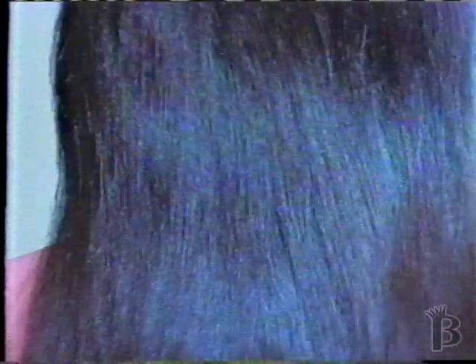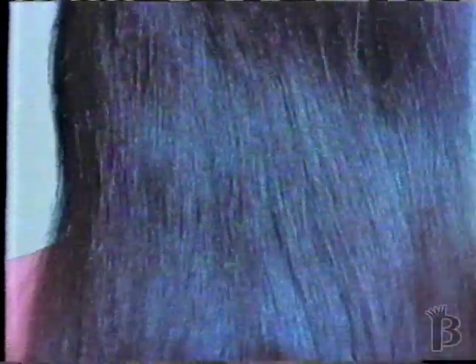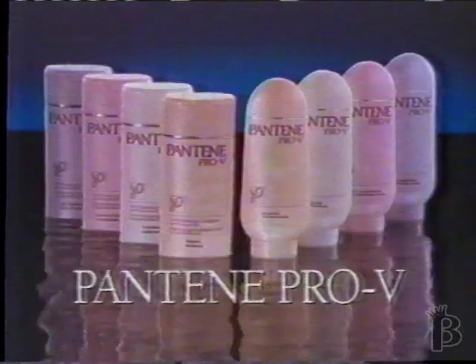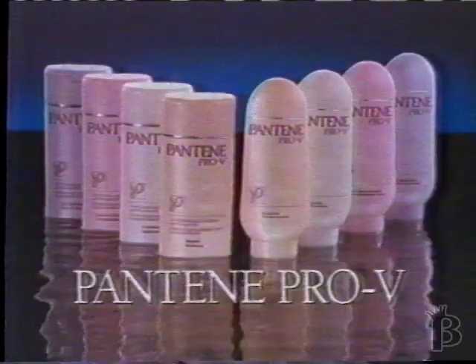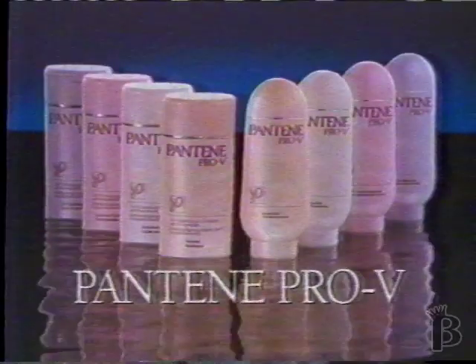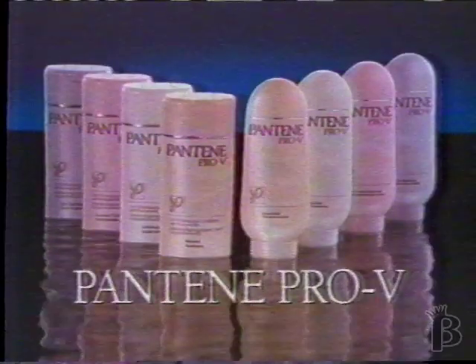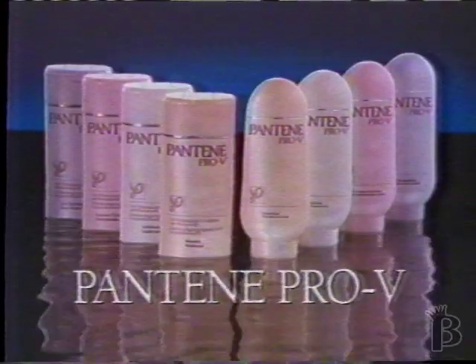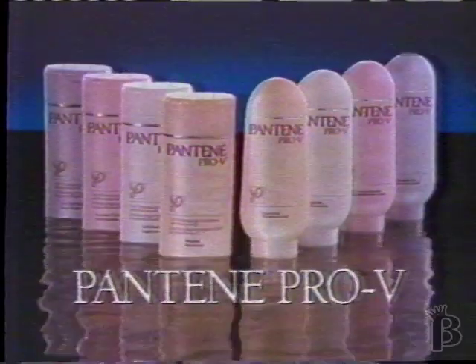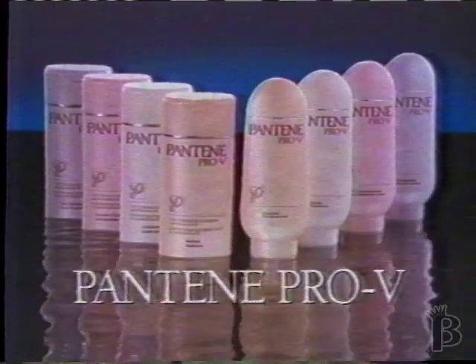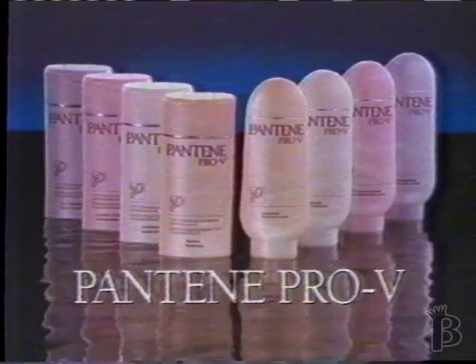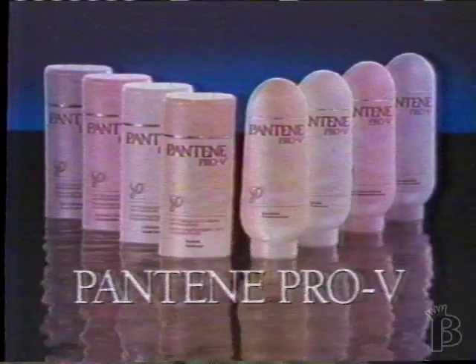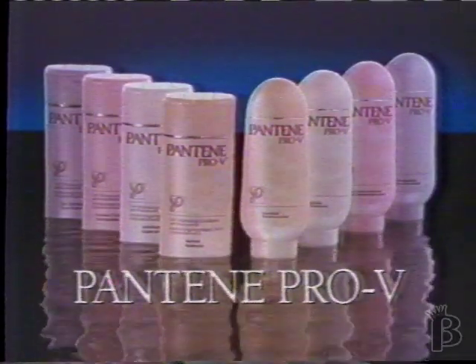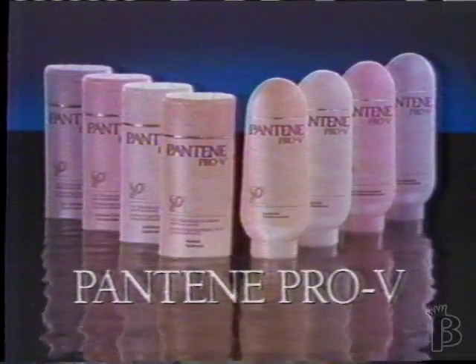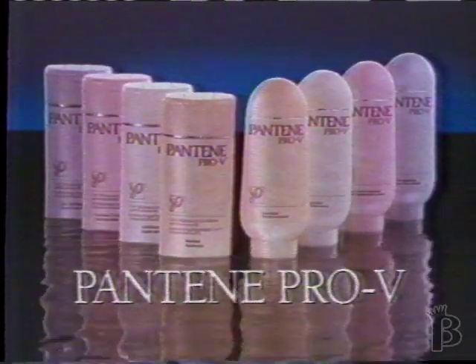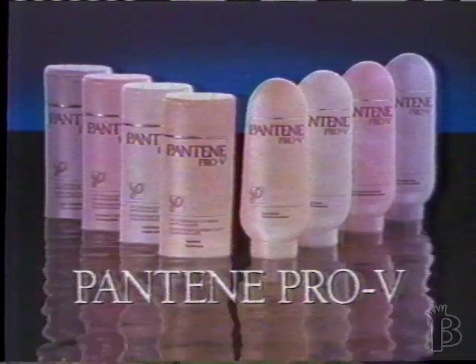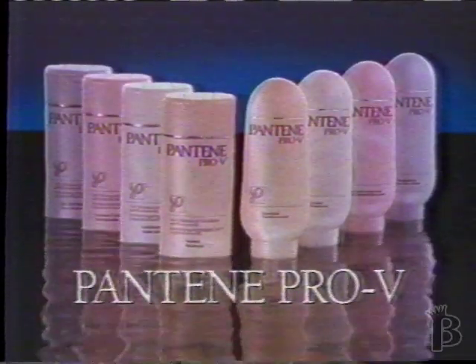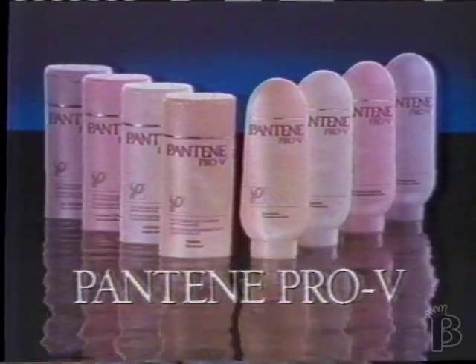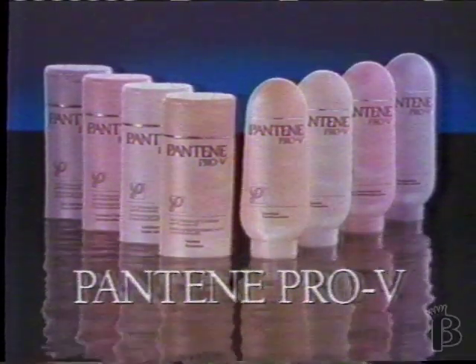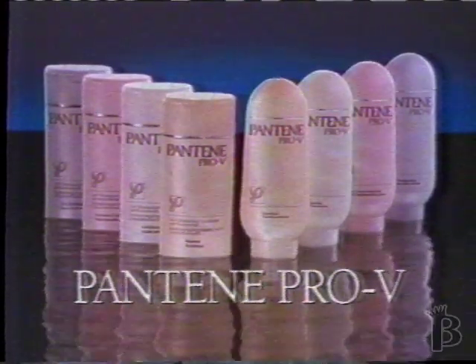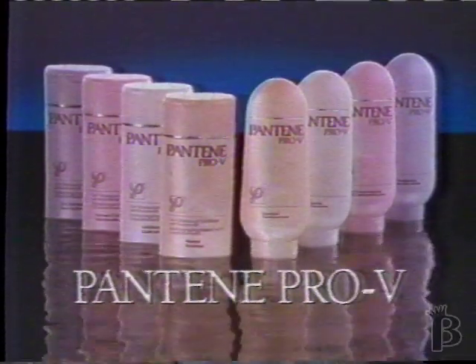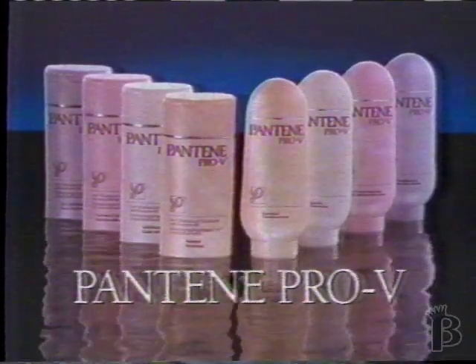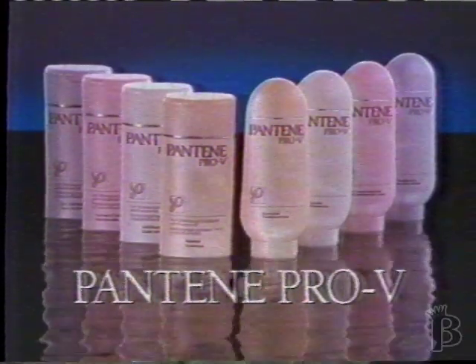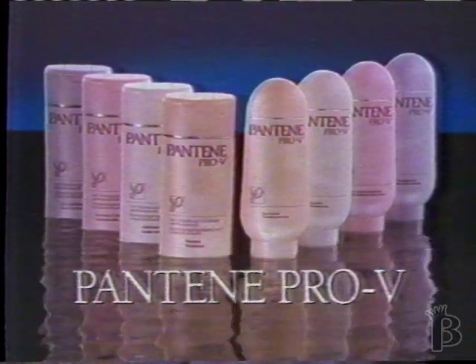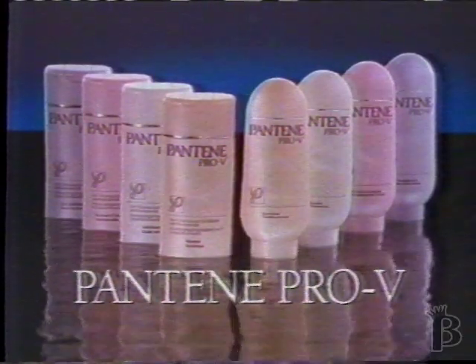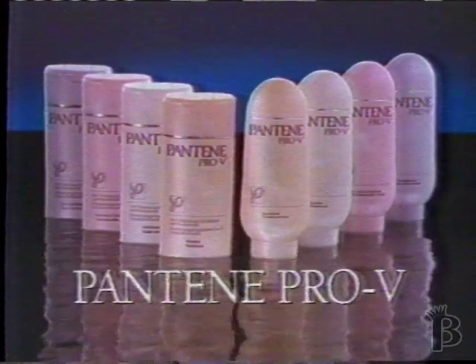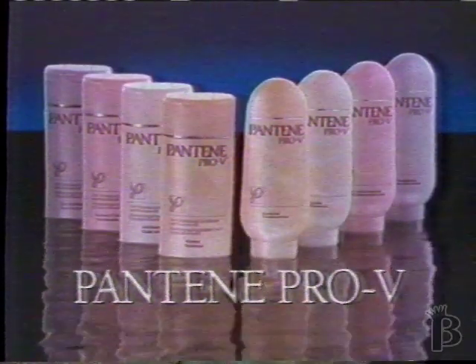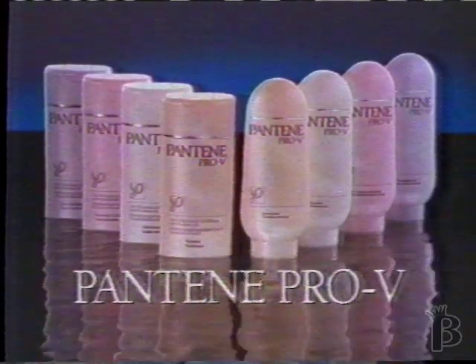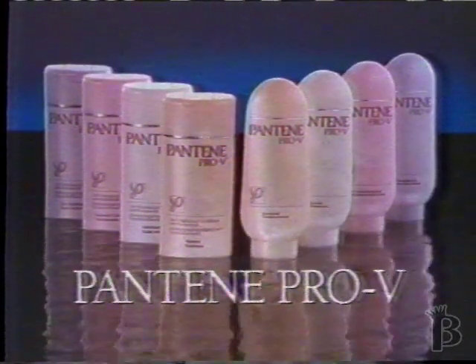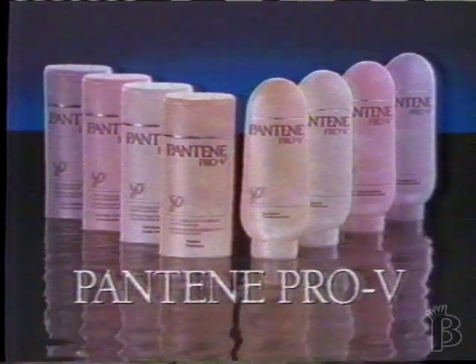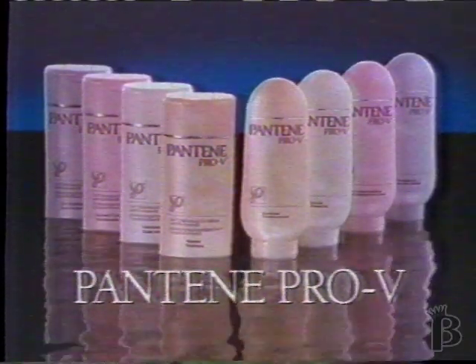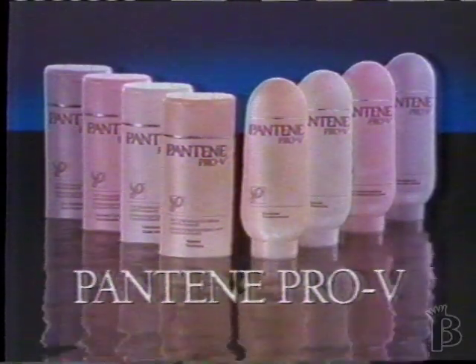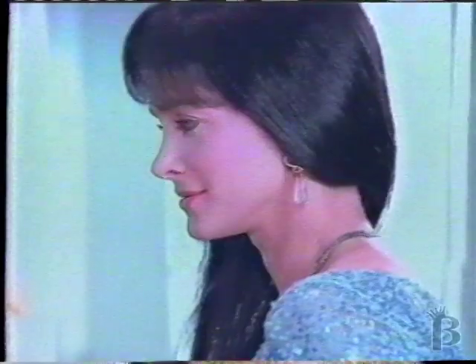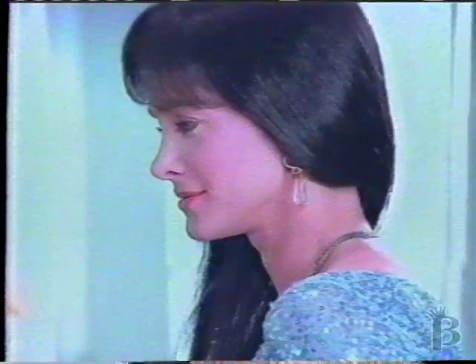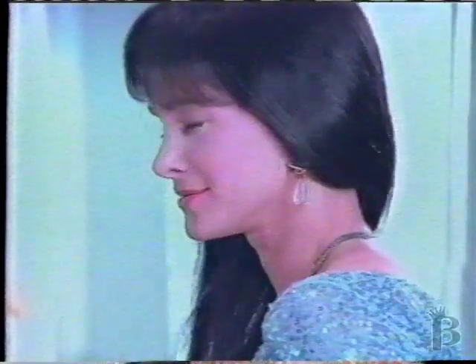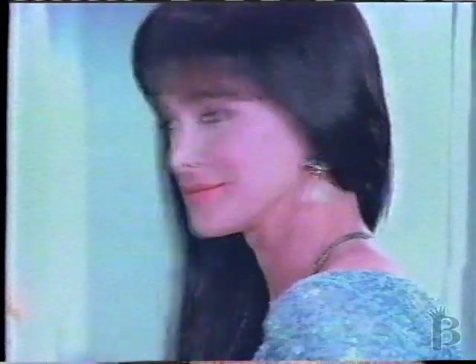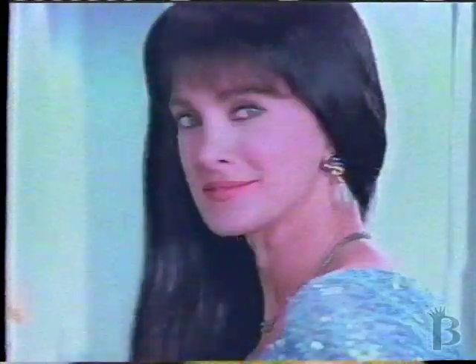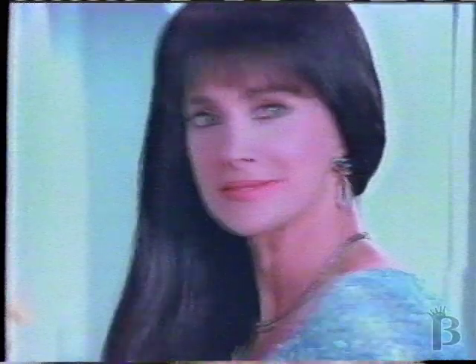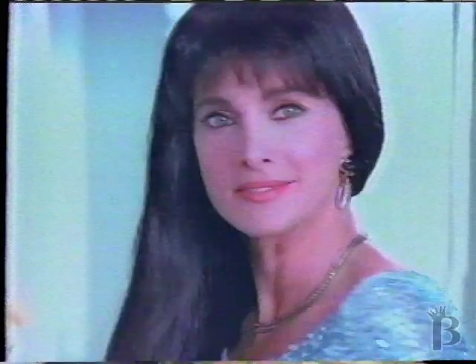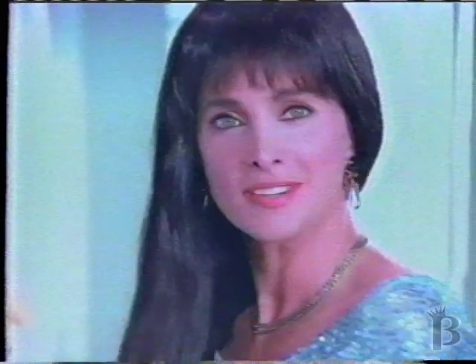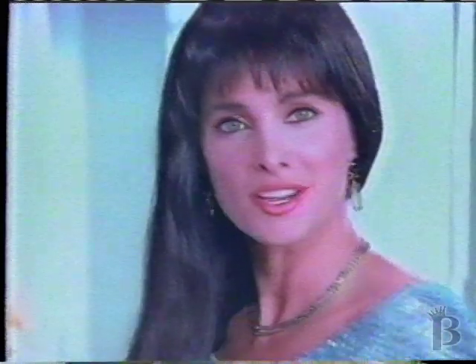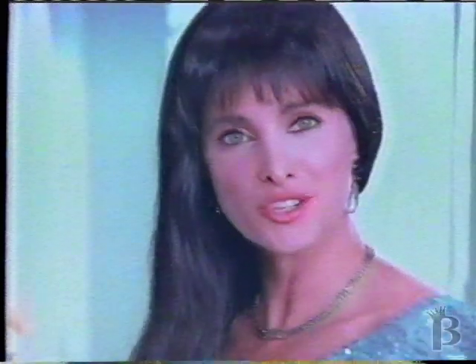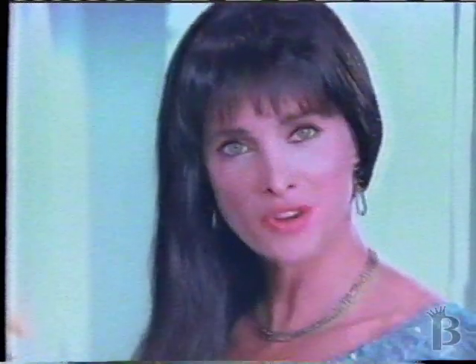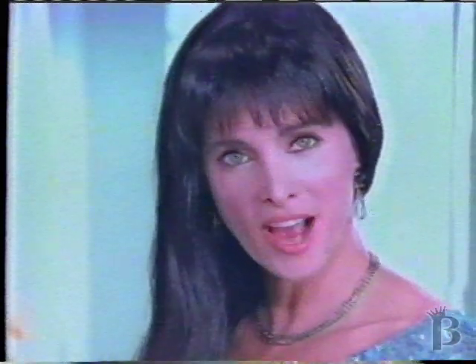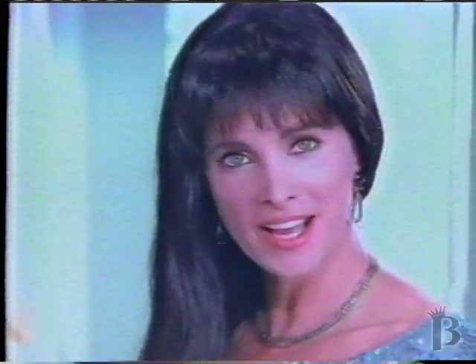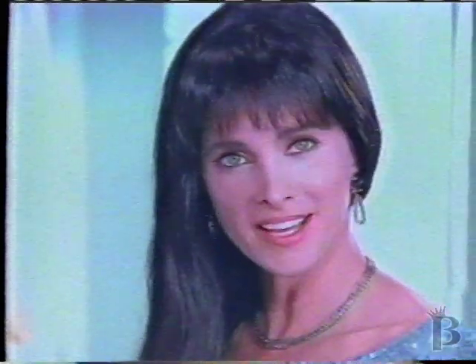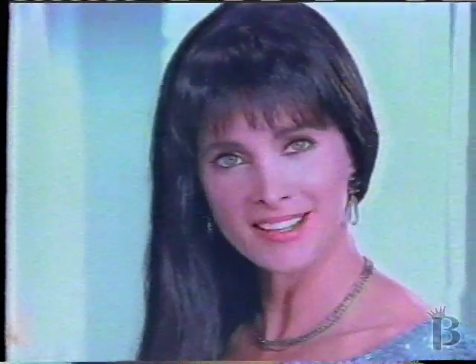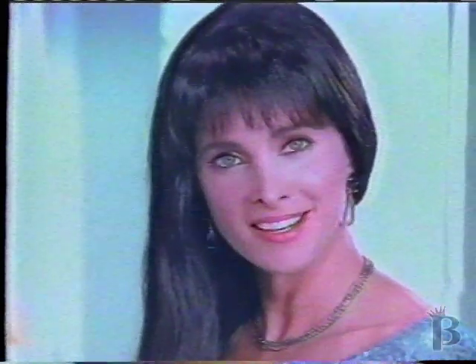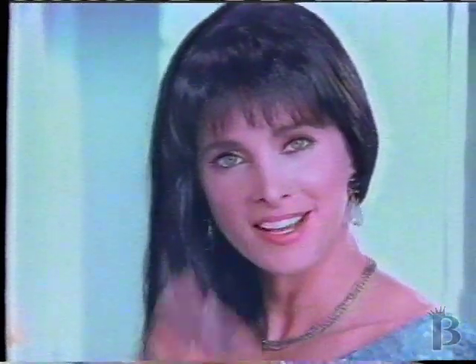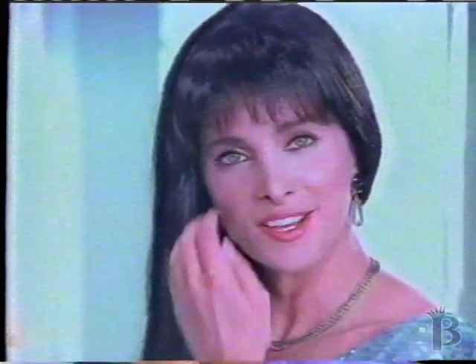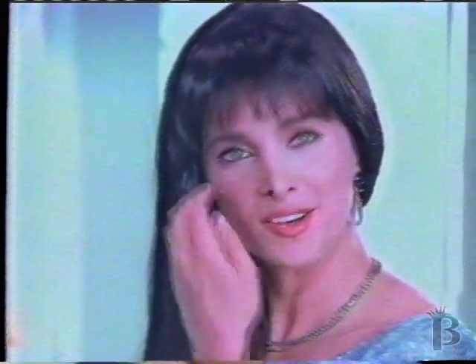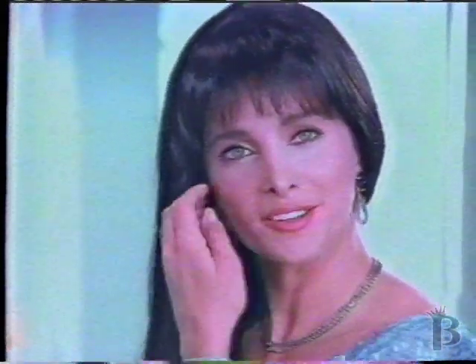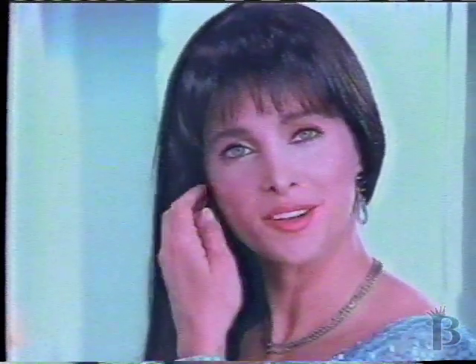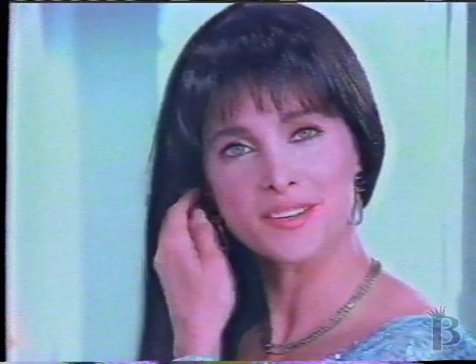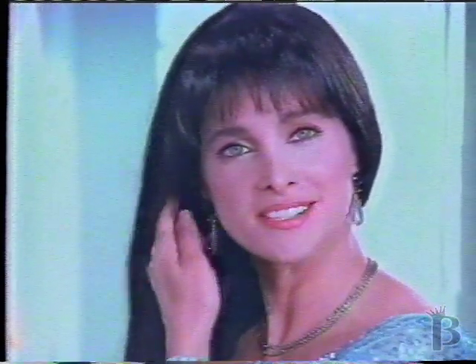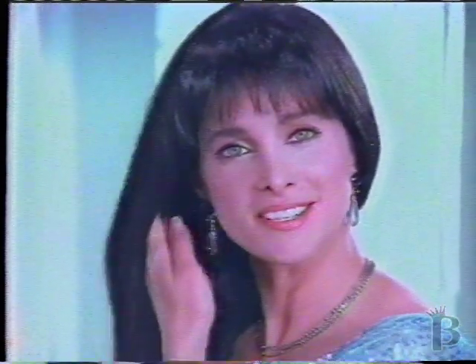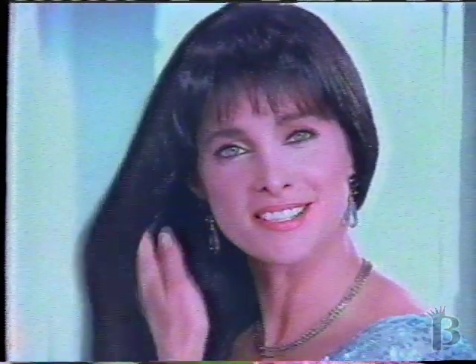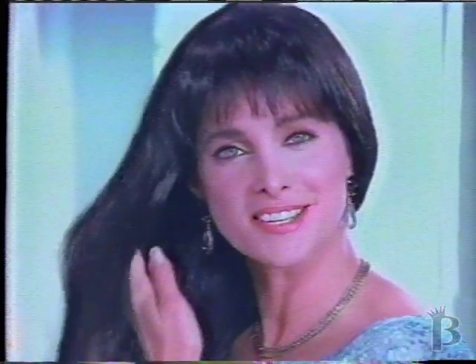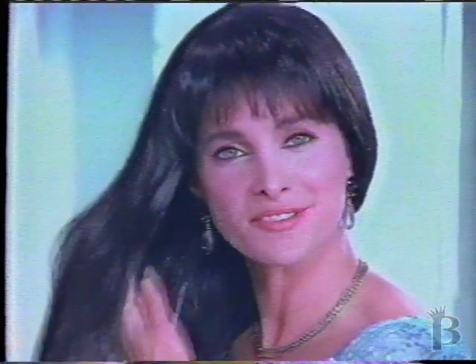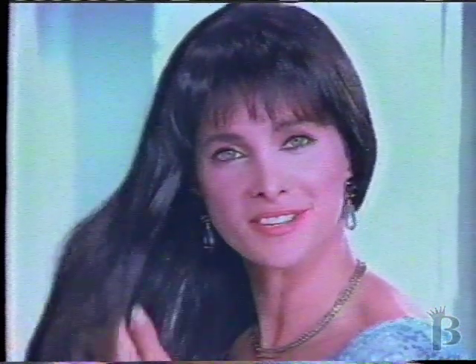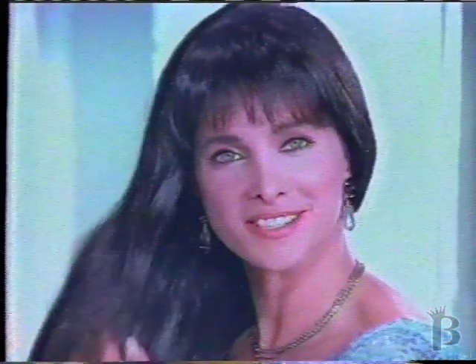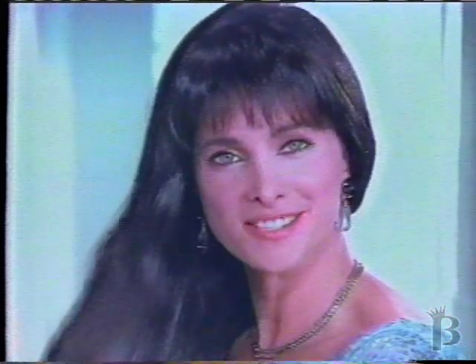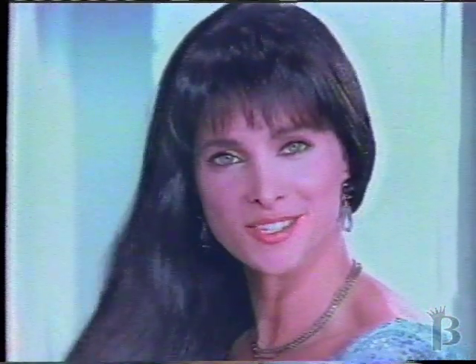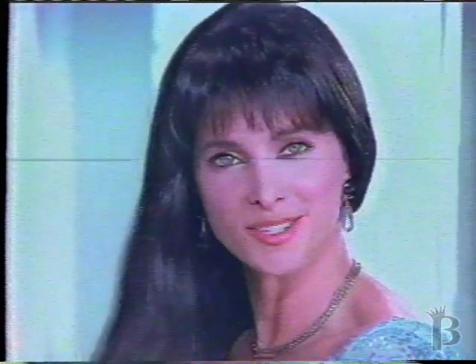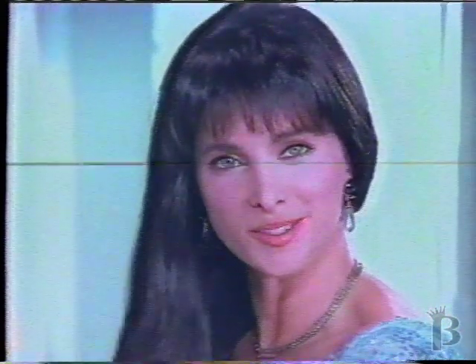Pantene Pro-V makes your hair look so healthy, it shines. Try it. You'll notice a difference, too.